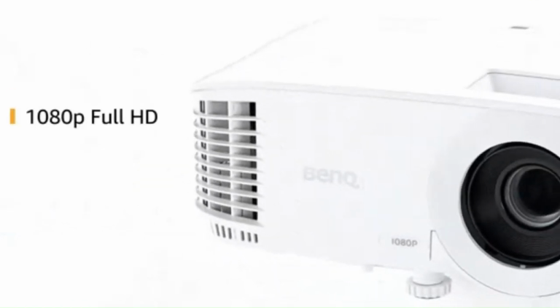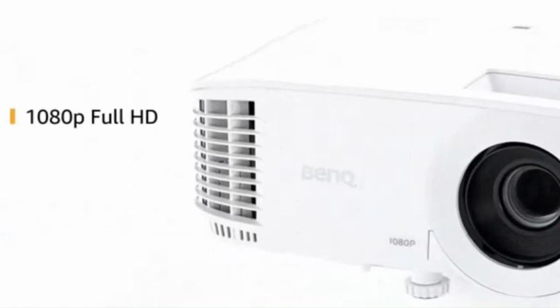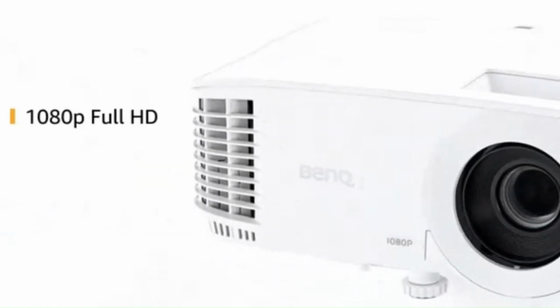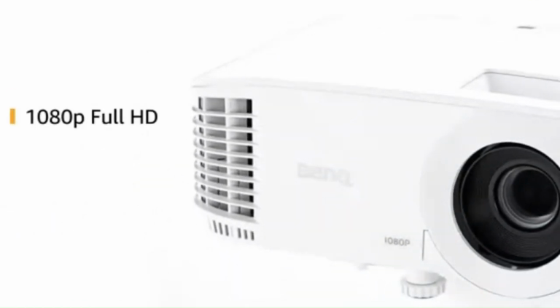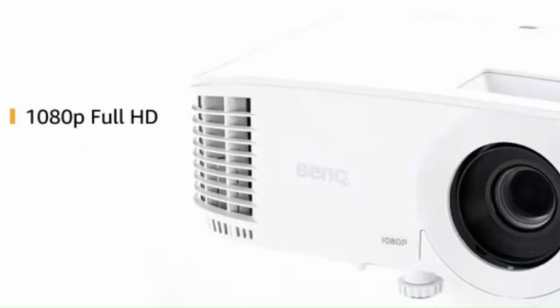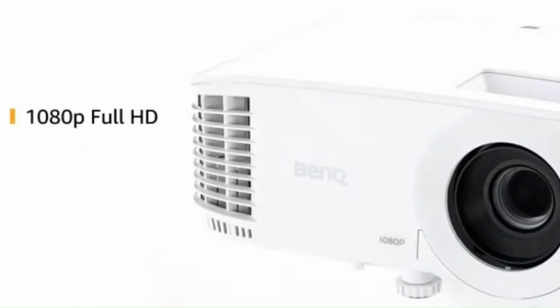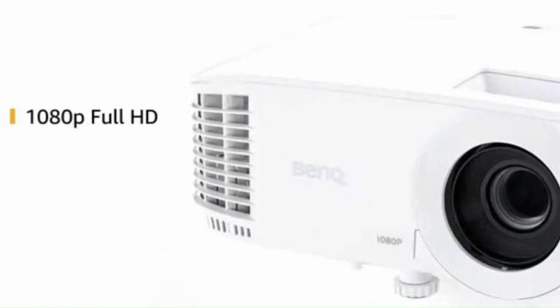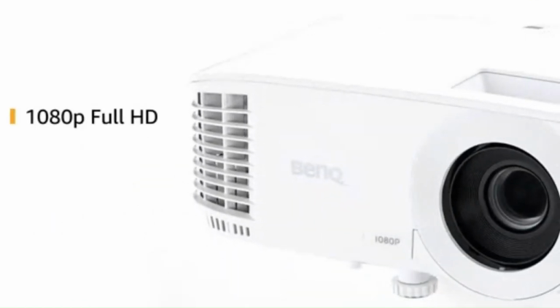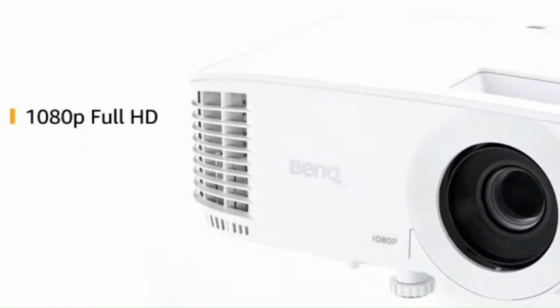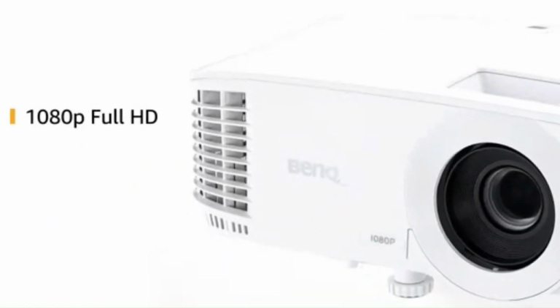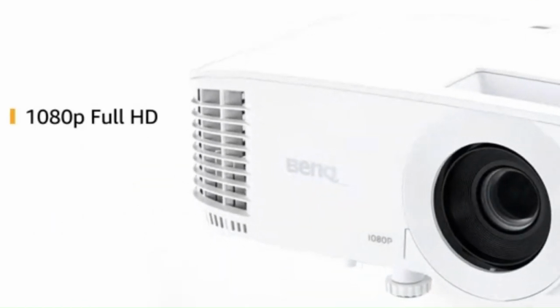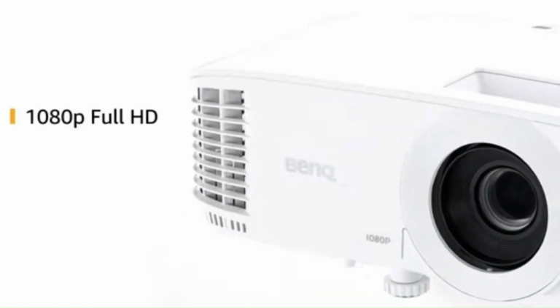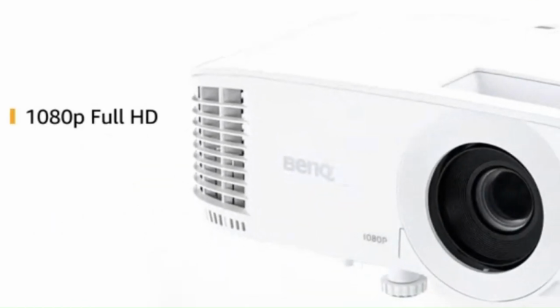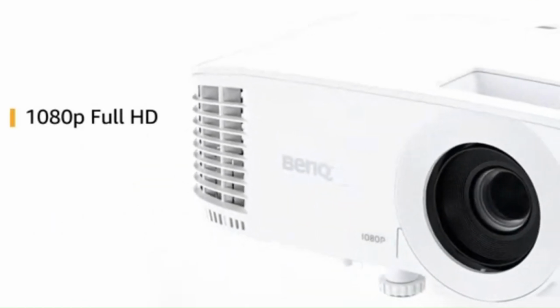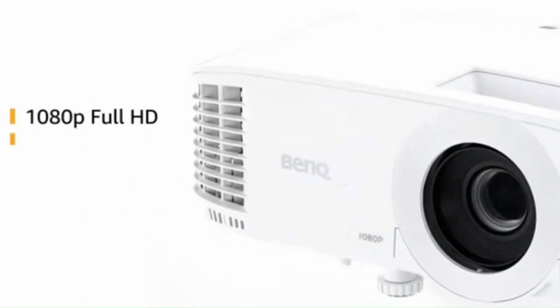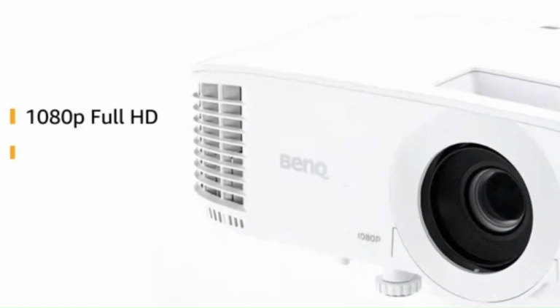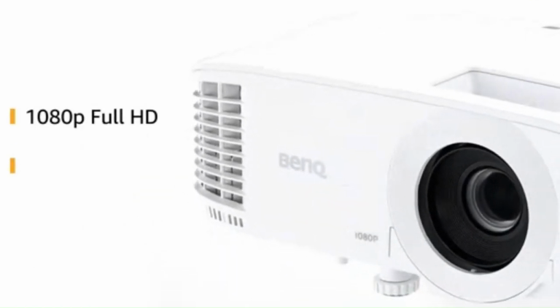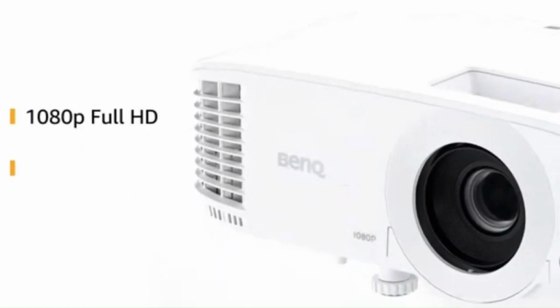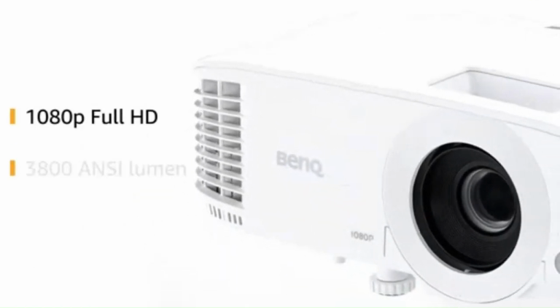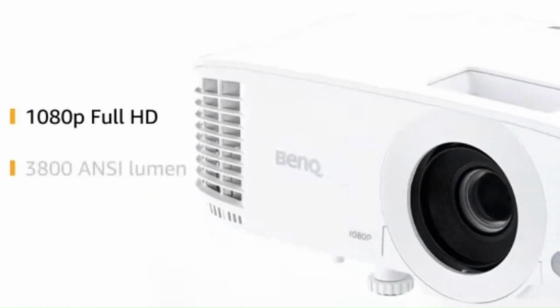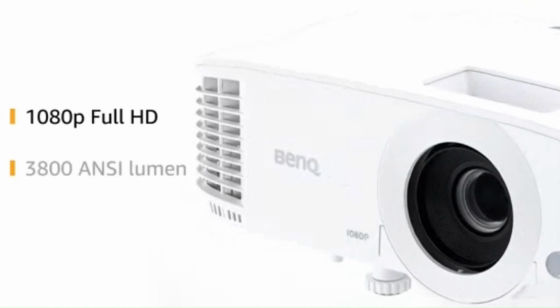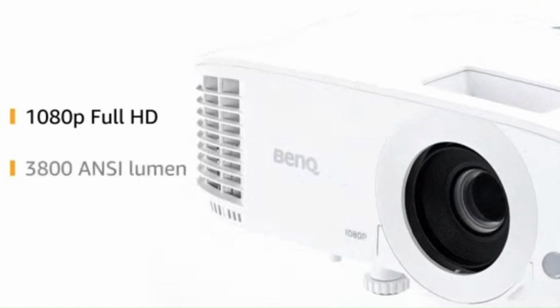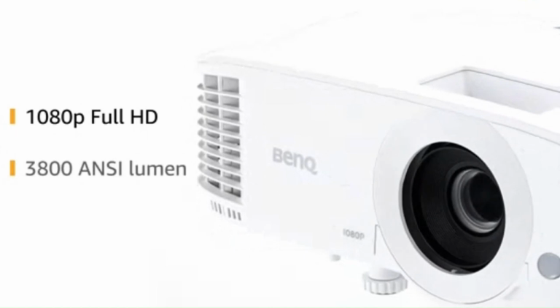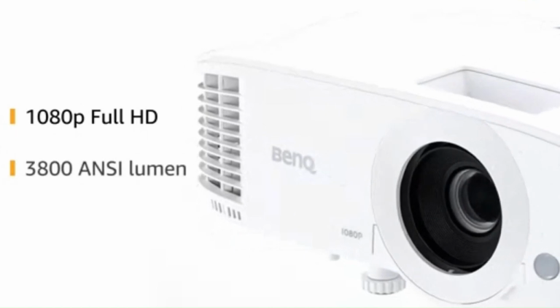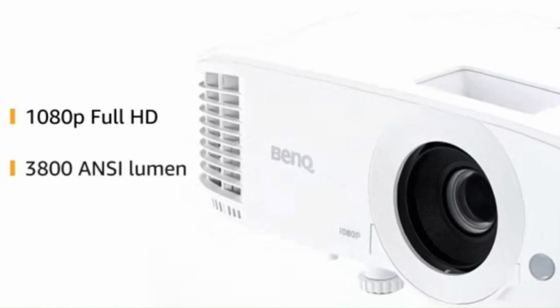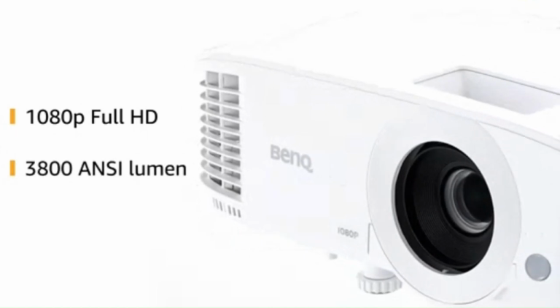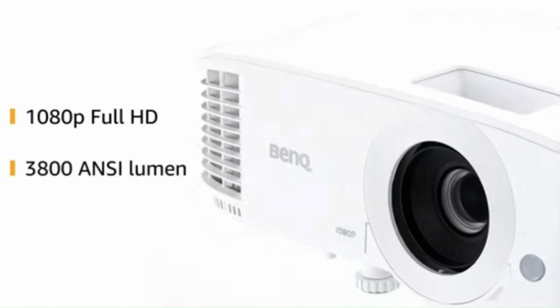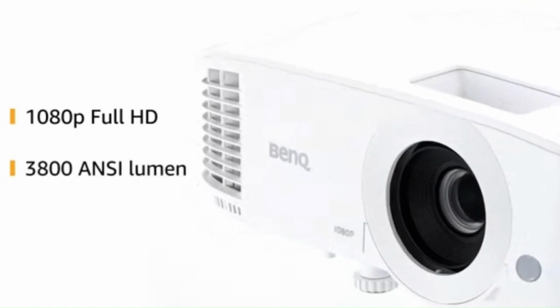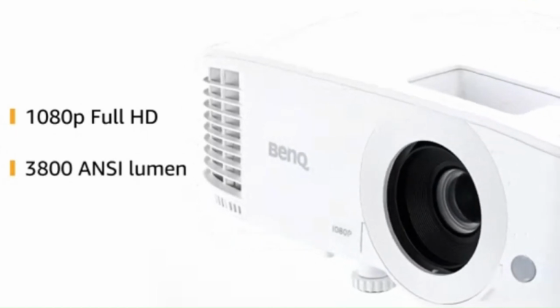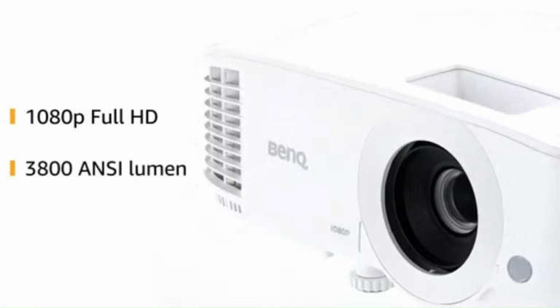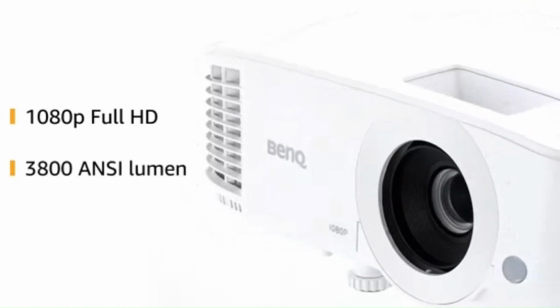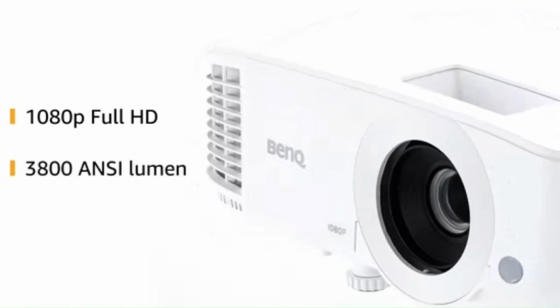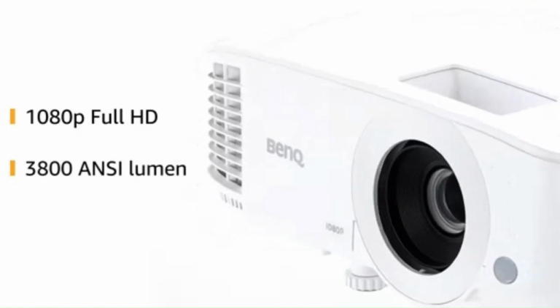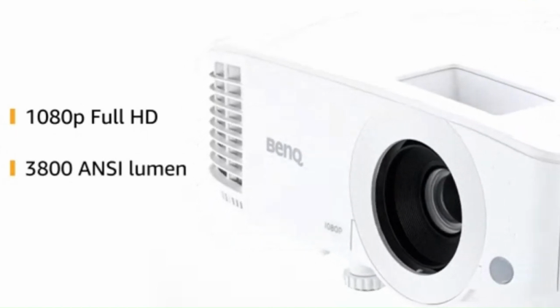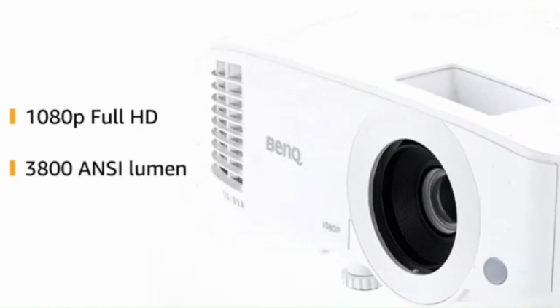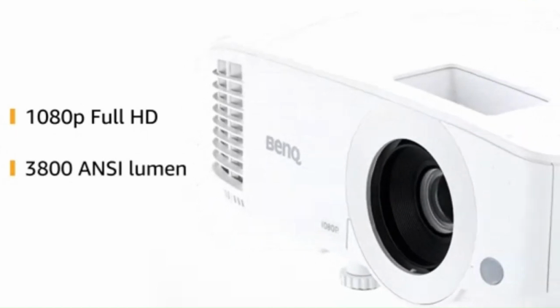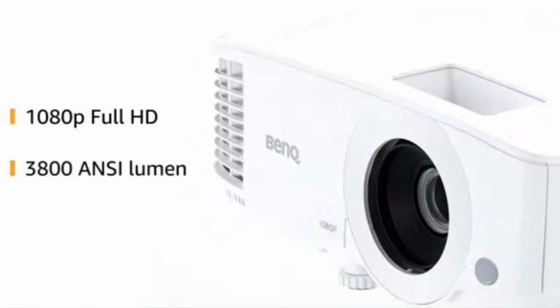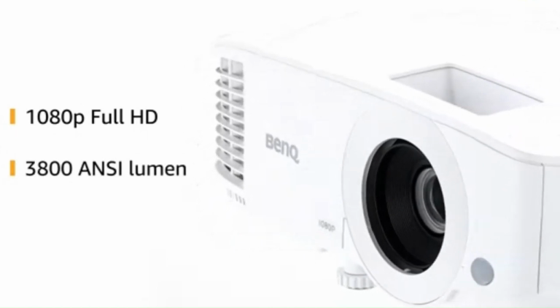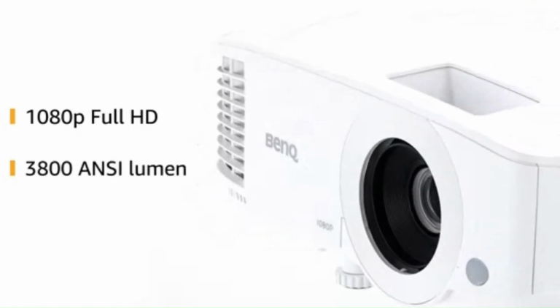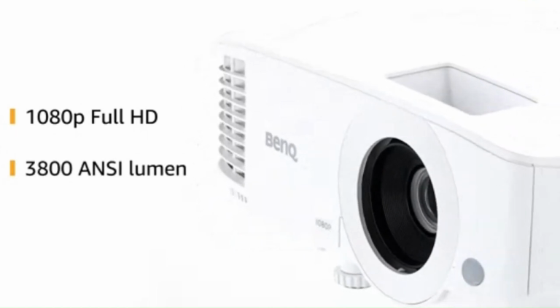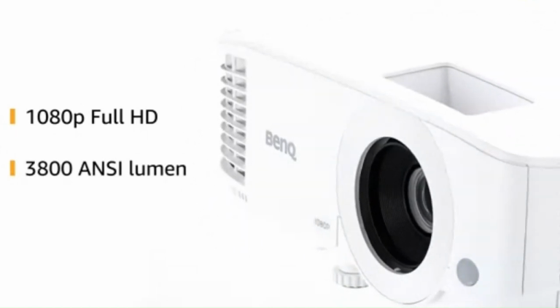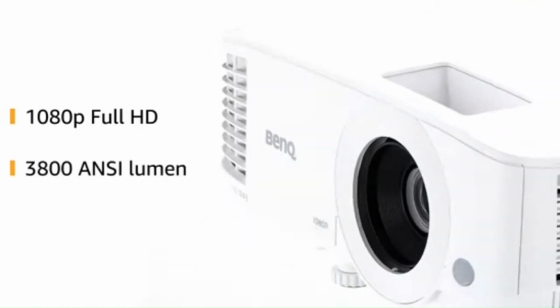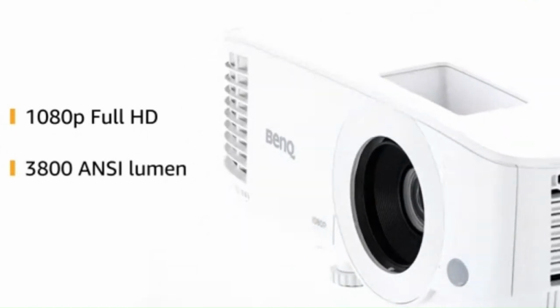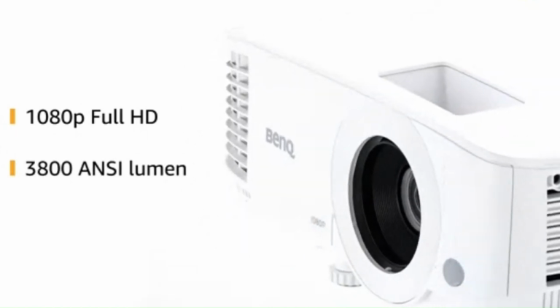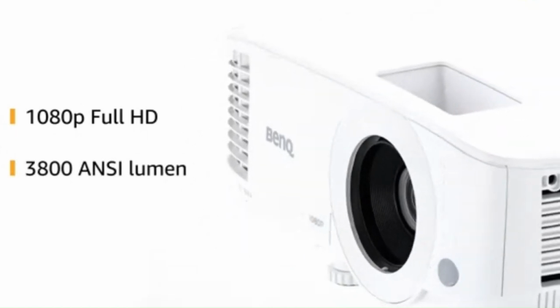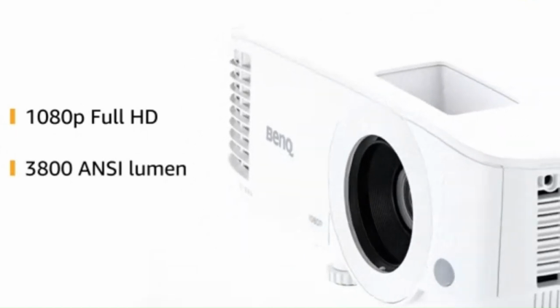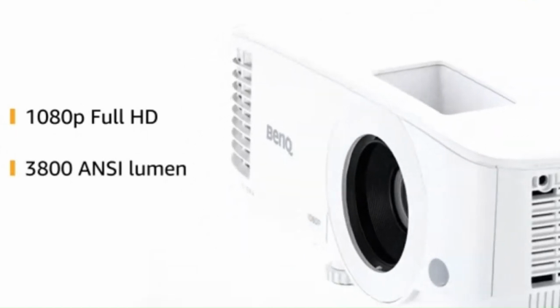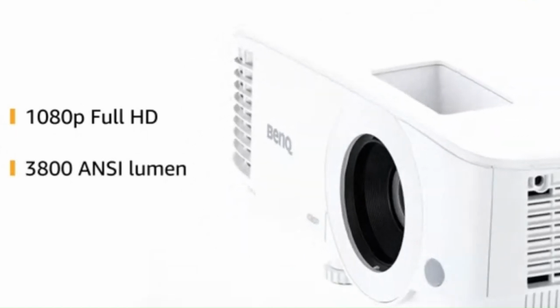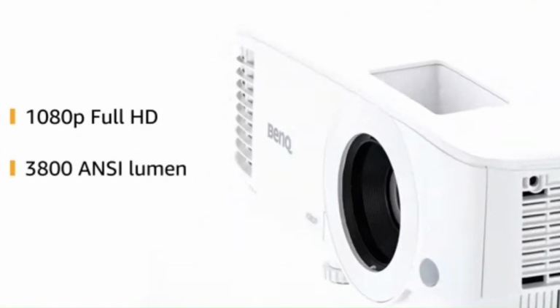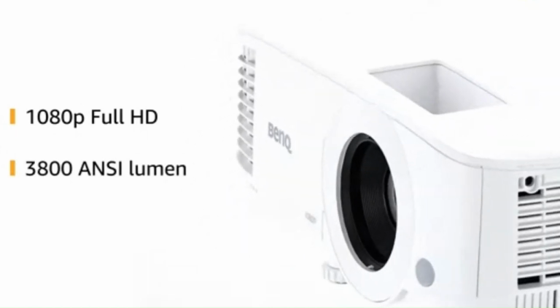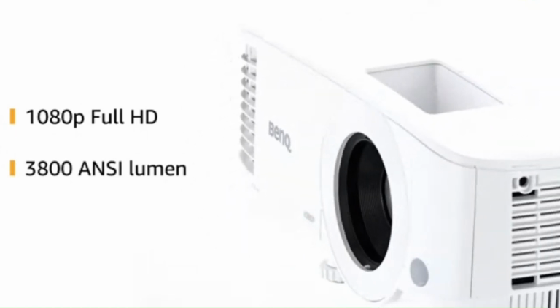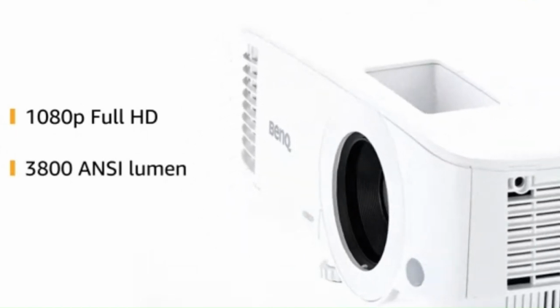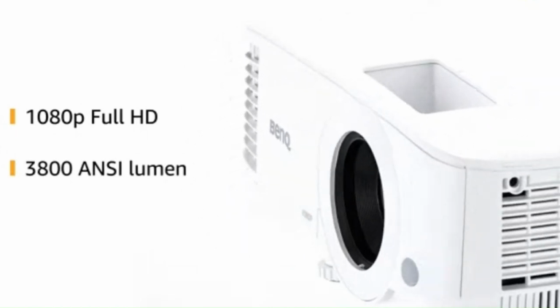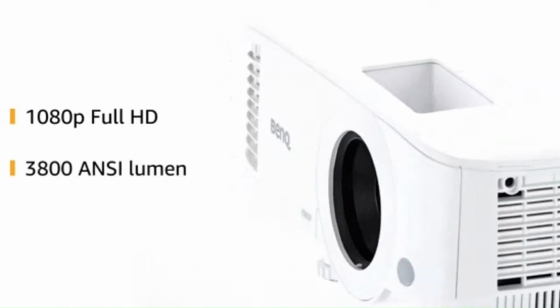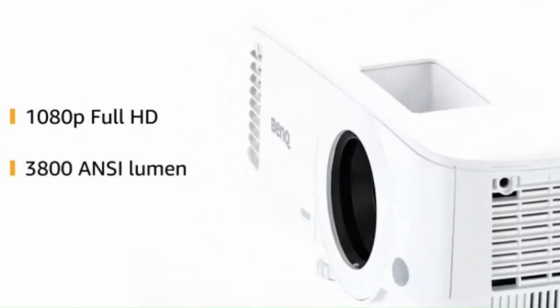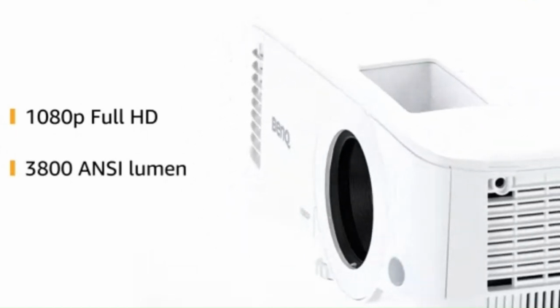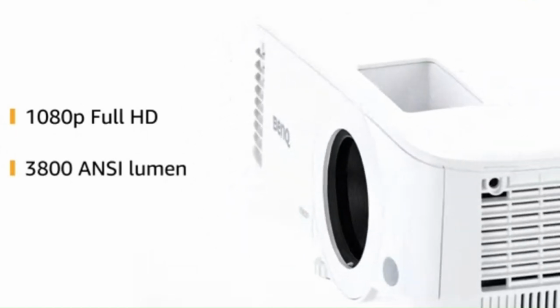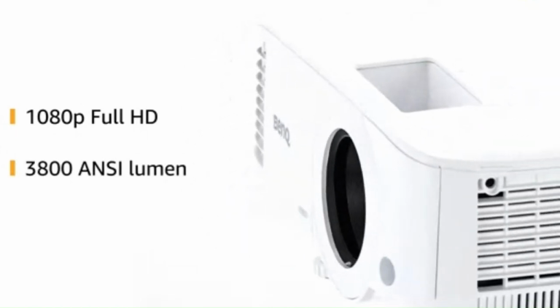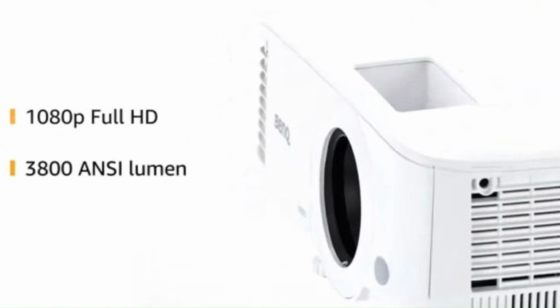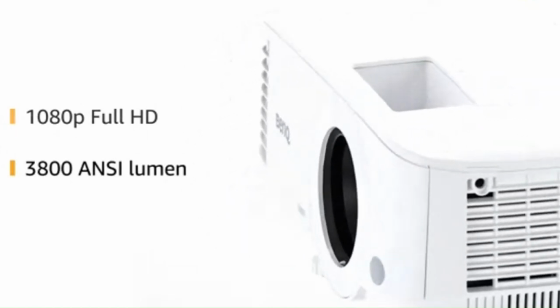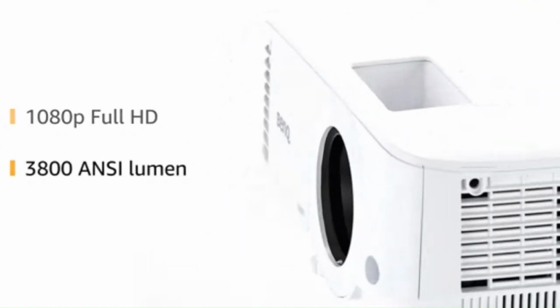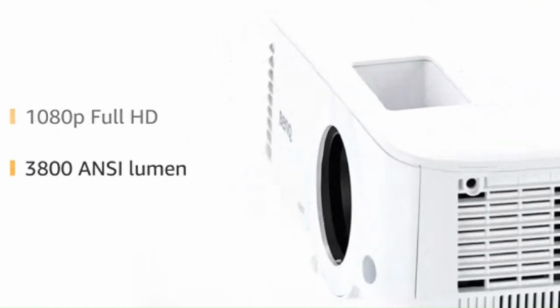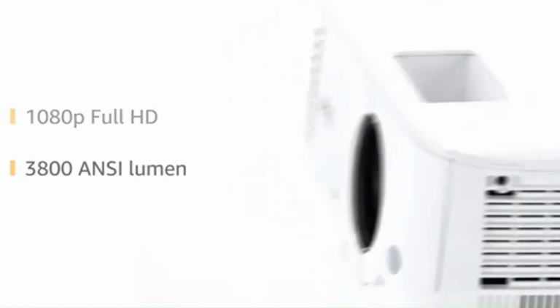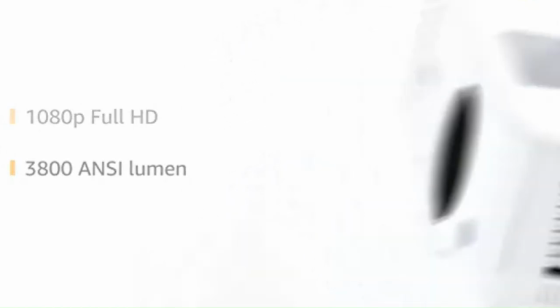Cinematic color technology: with BenQ's cinematic color technology, the W1070 reproduces accurate colors that closely match those seen in commercial cinemas.